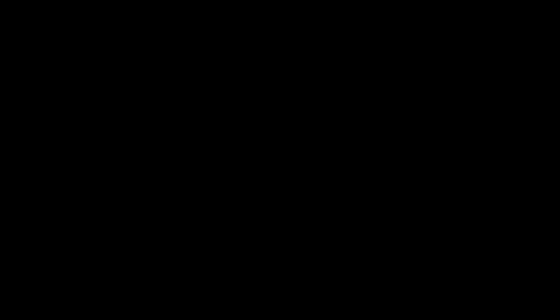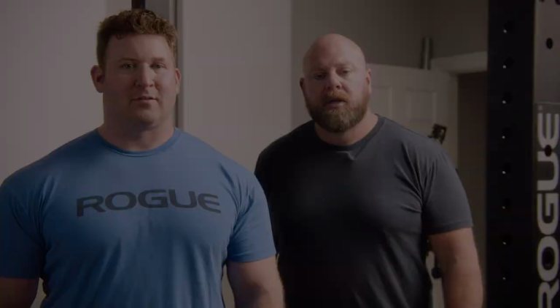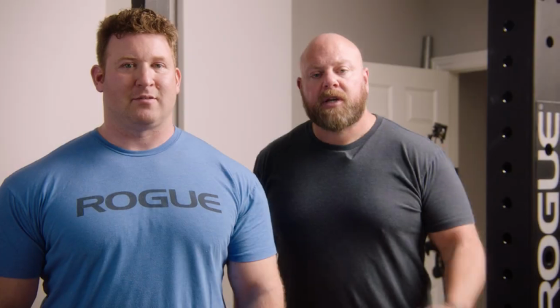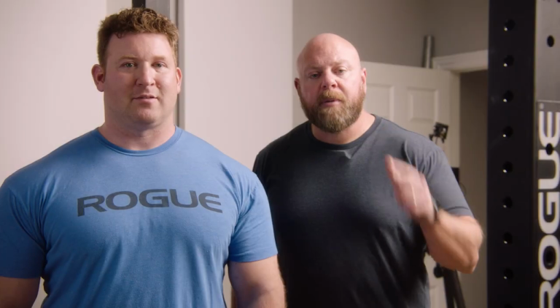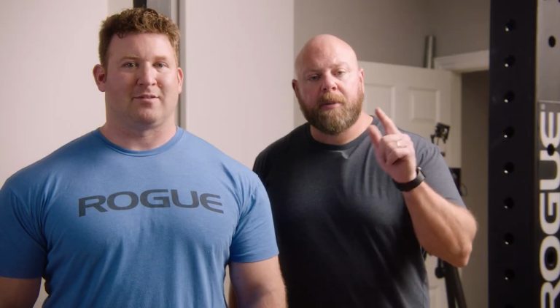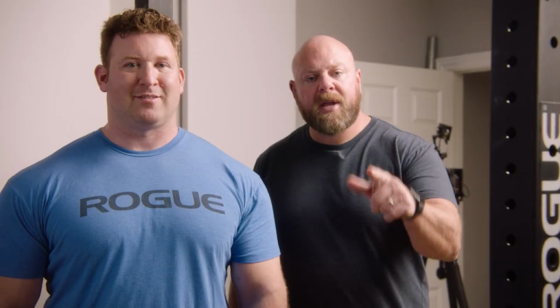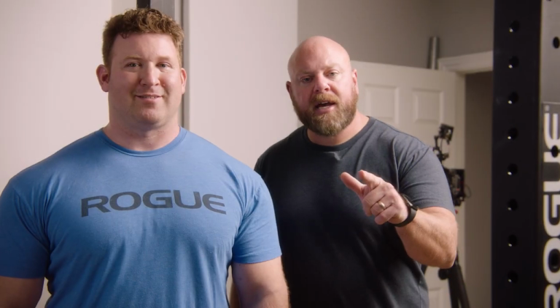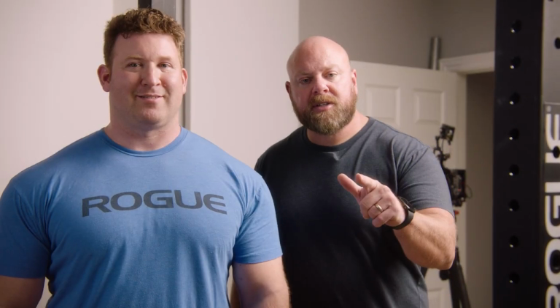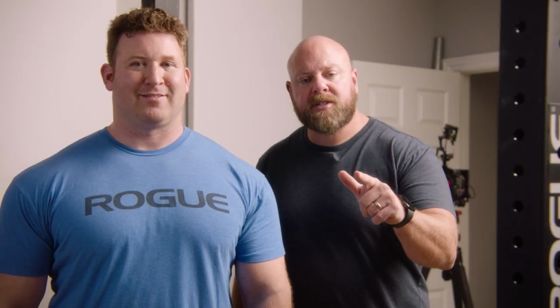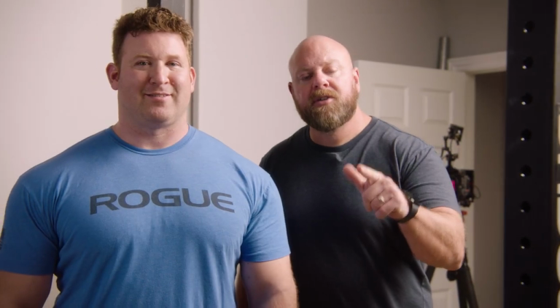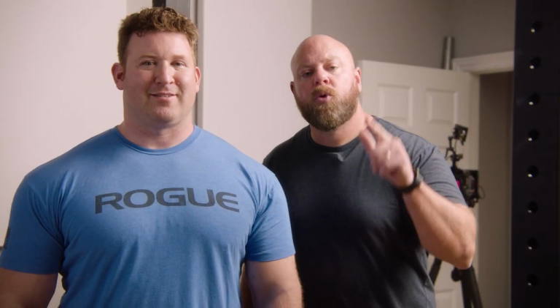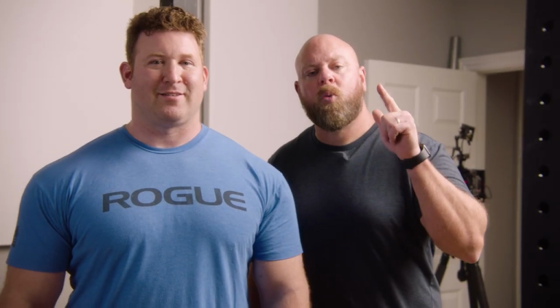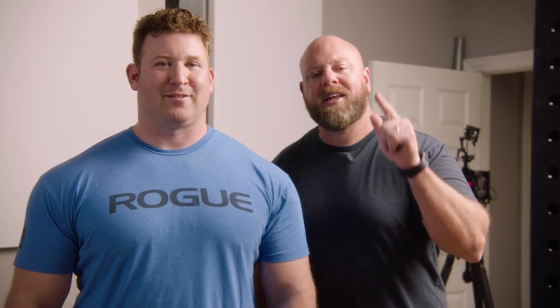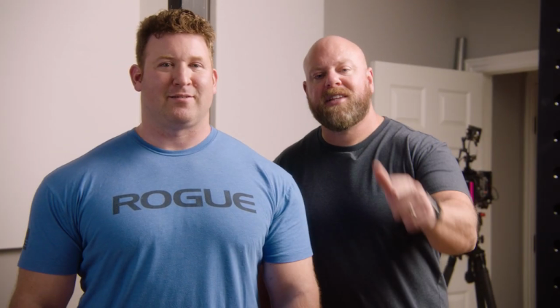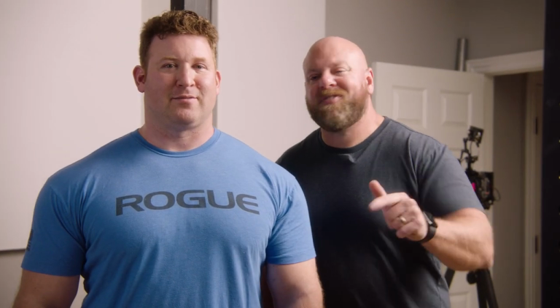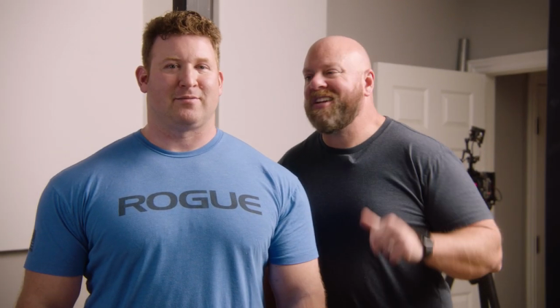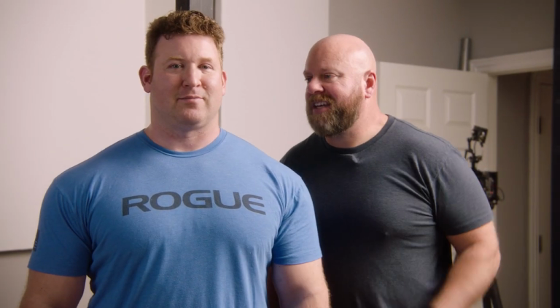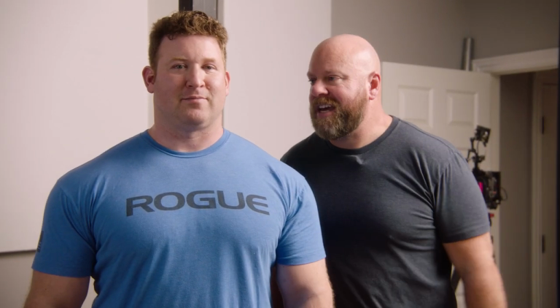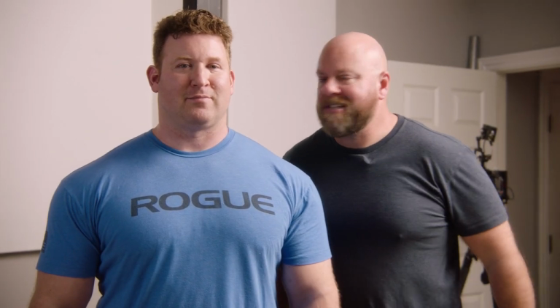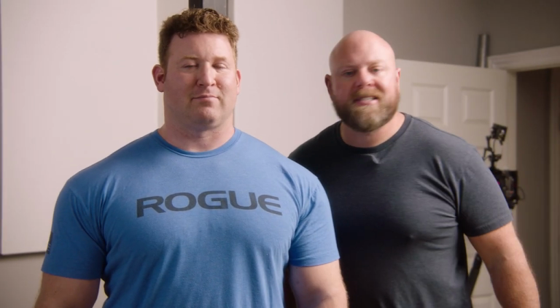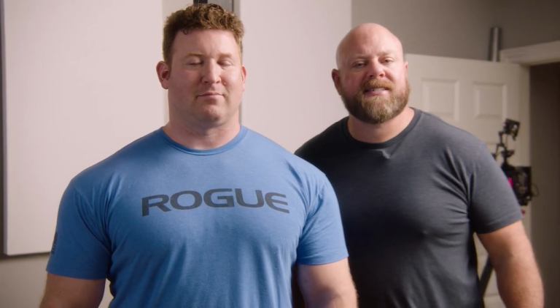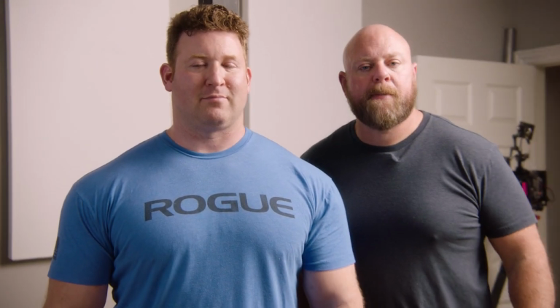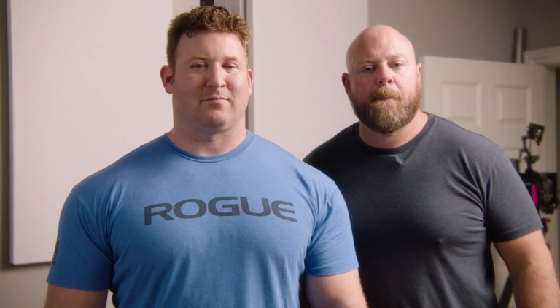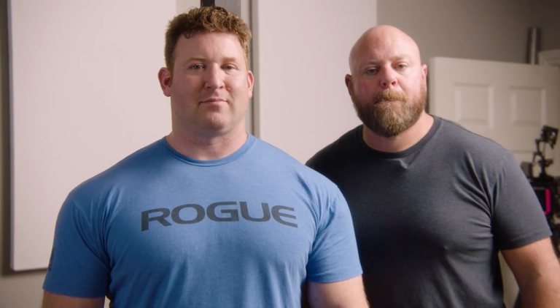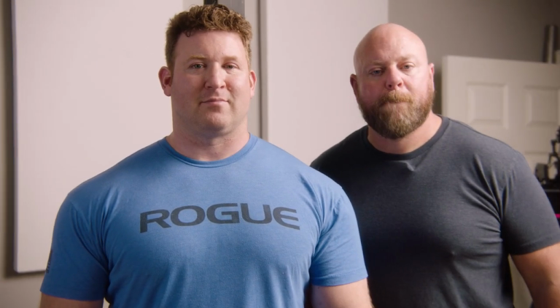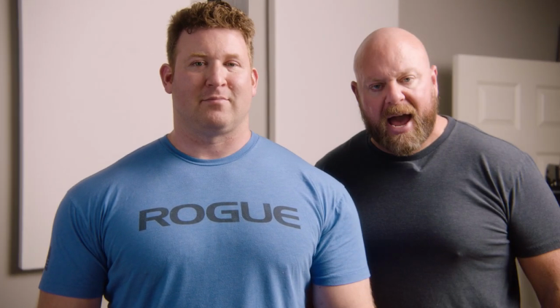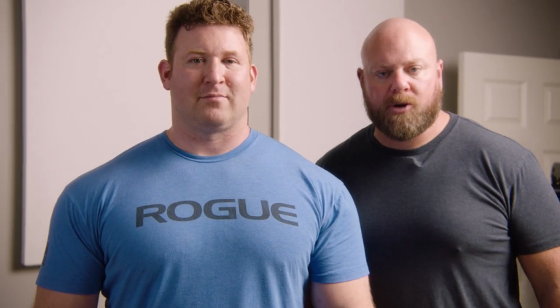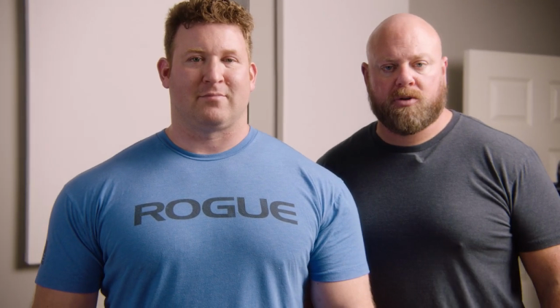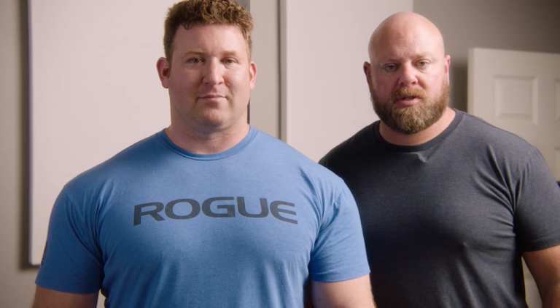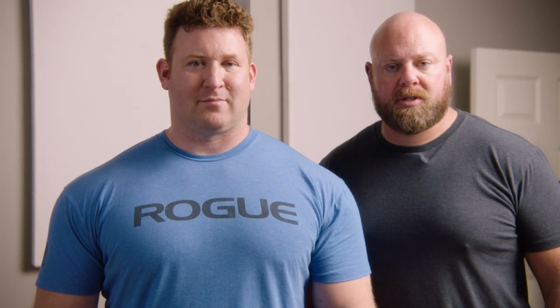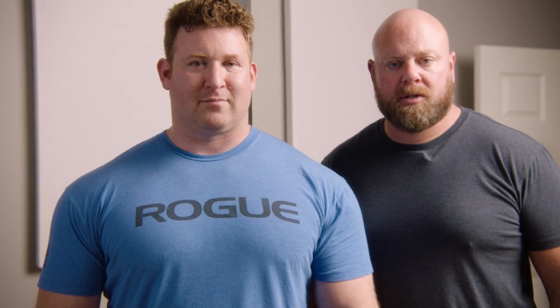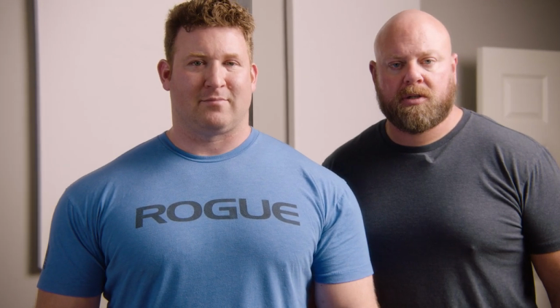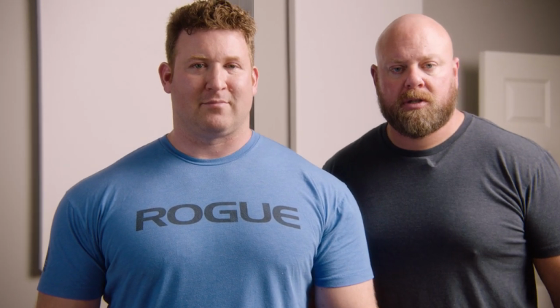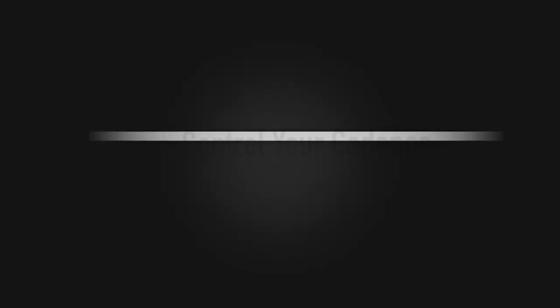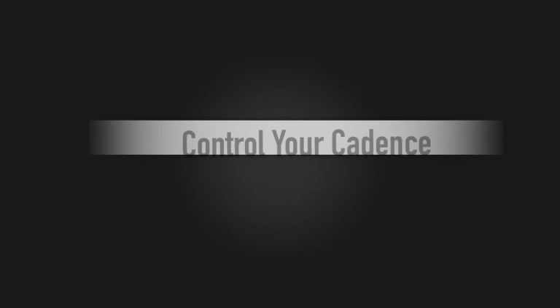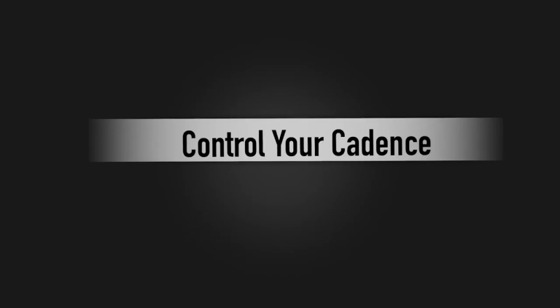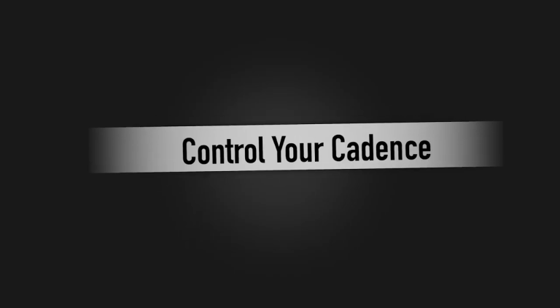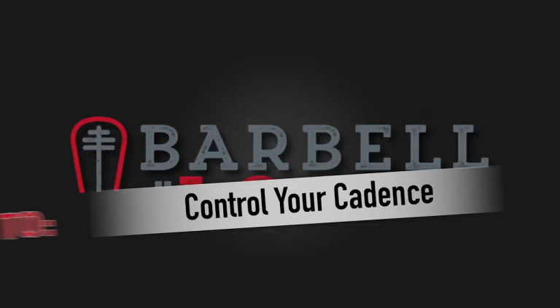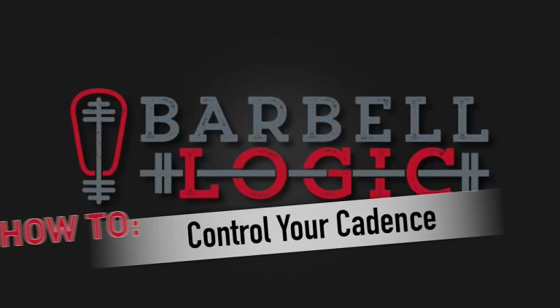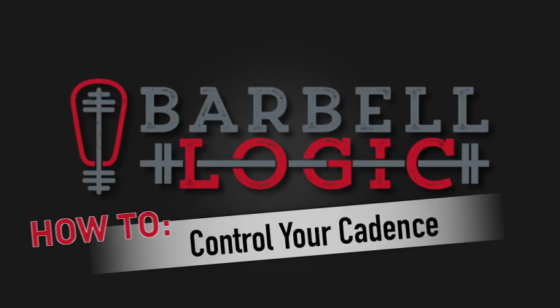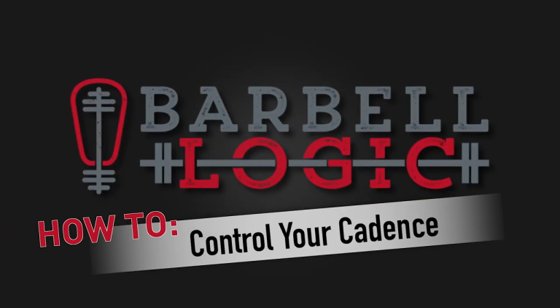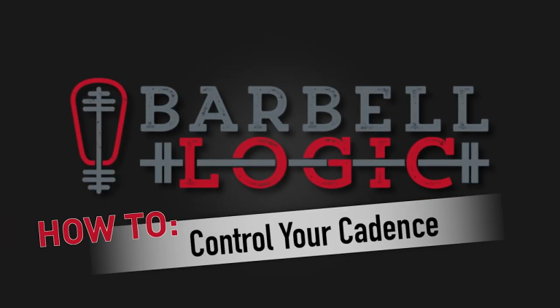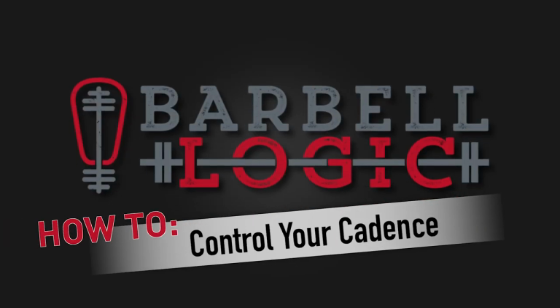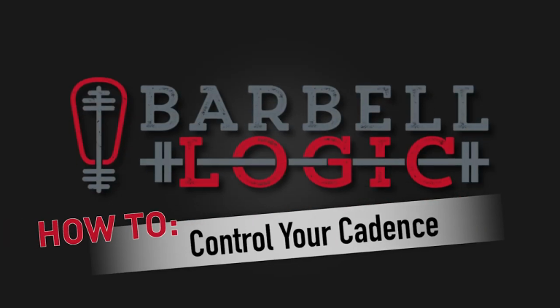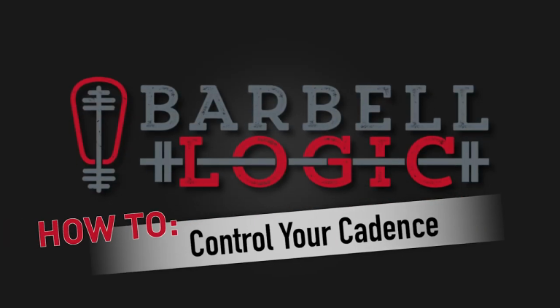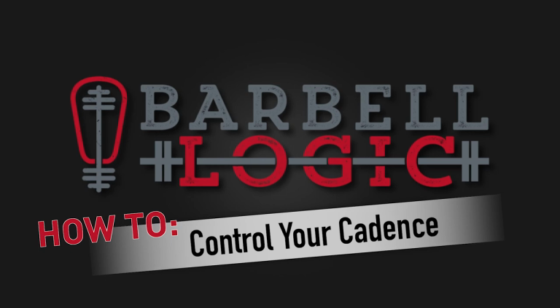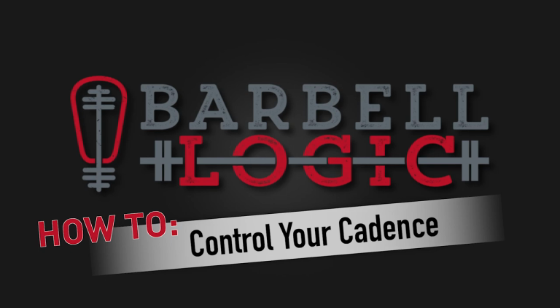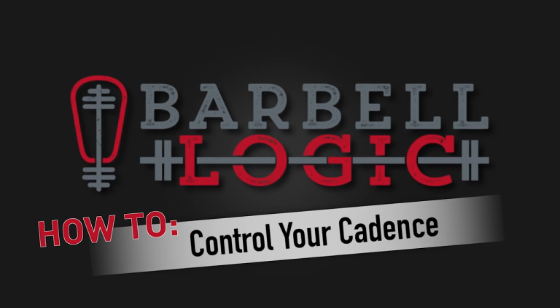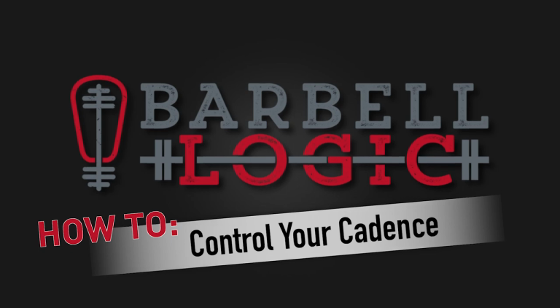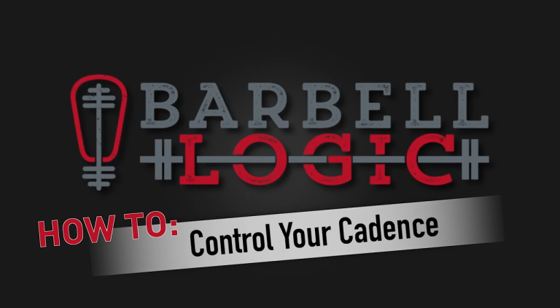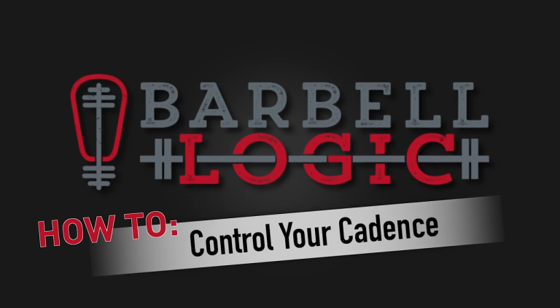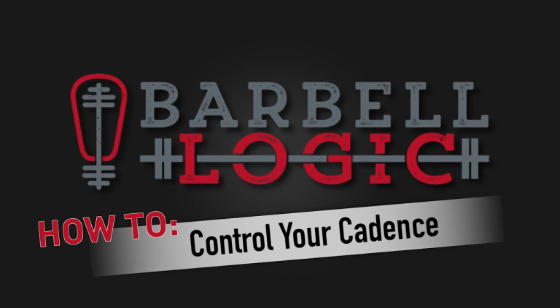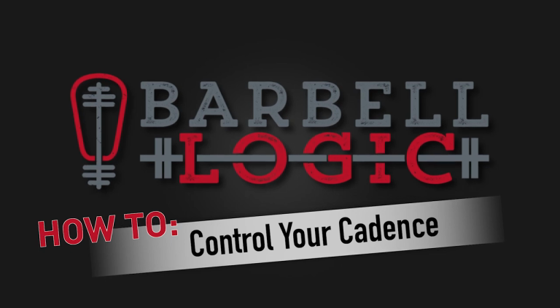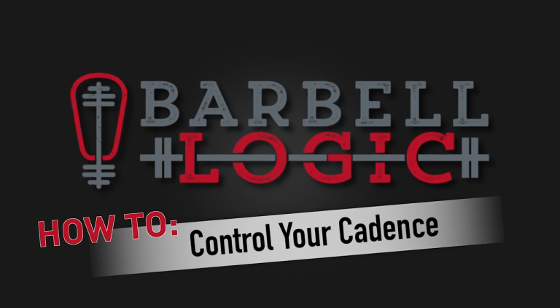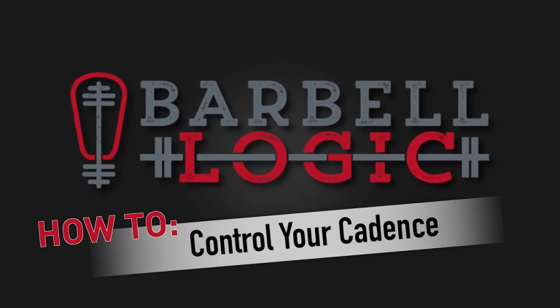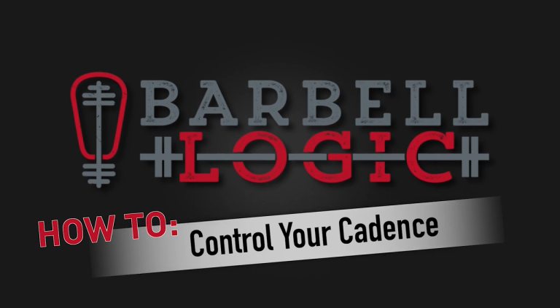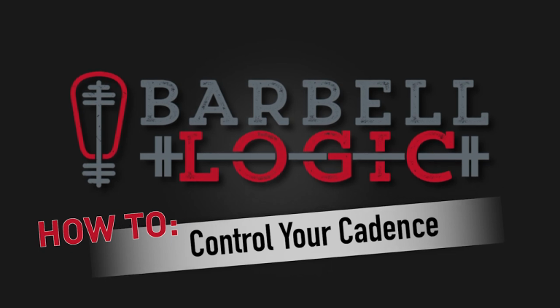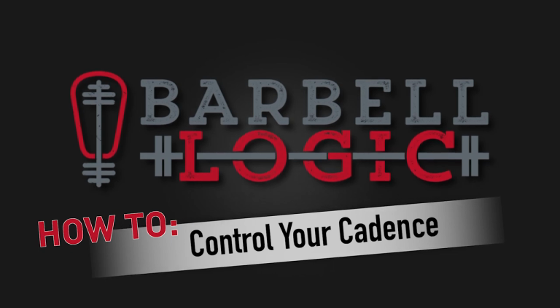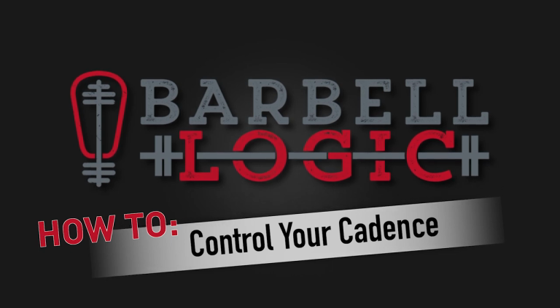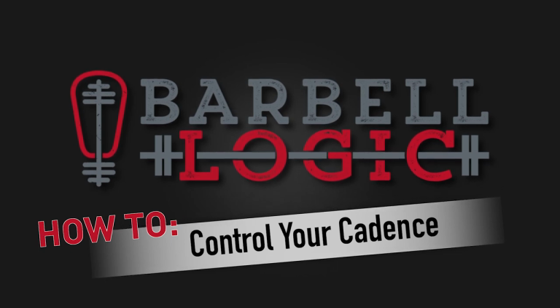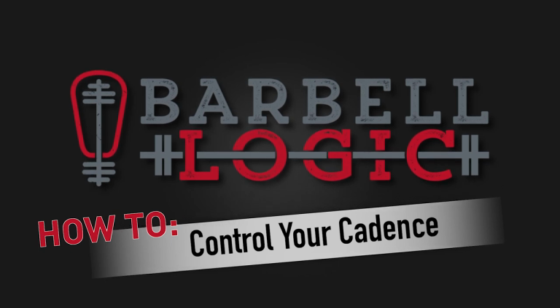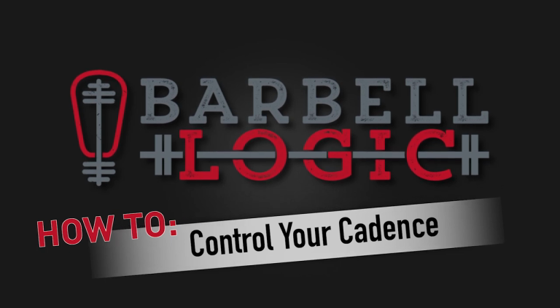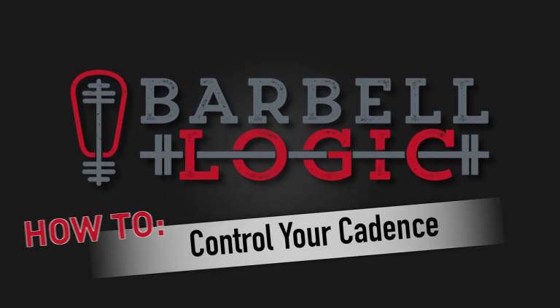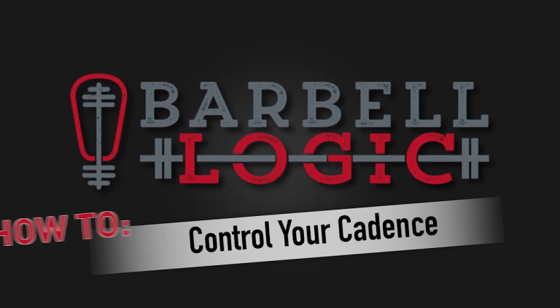Coming up next: why lifting cadence matters. Michael Wolfe, coach at Barbell Logic.